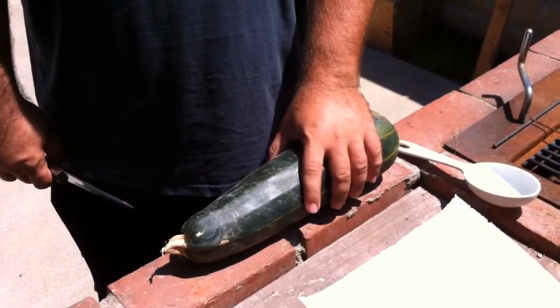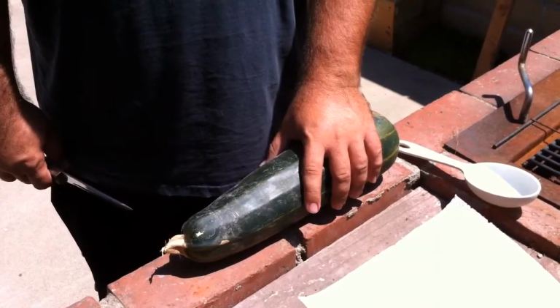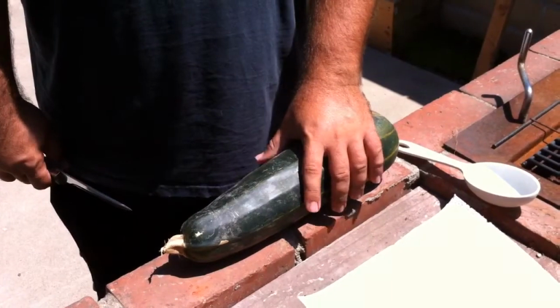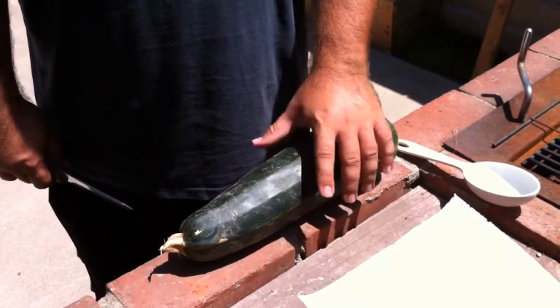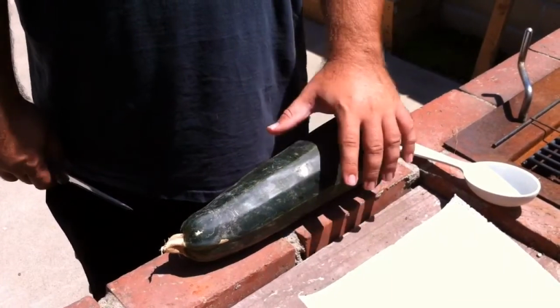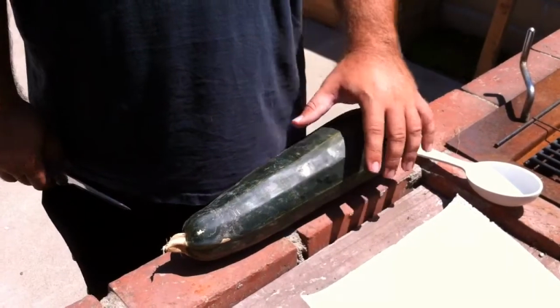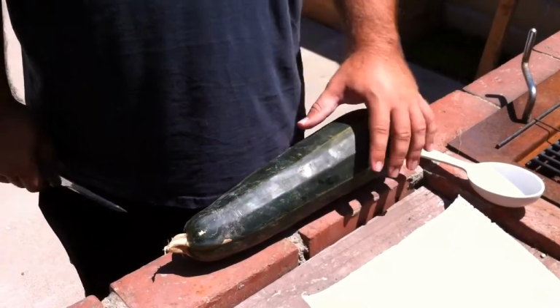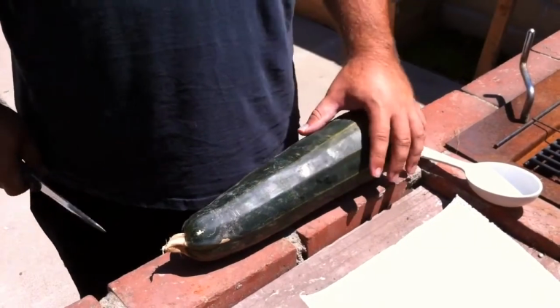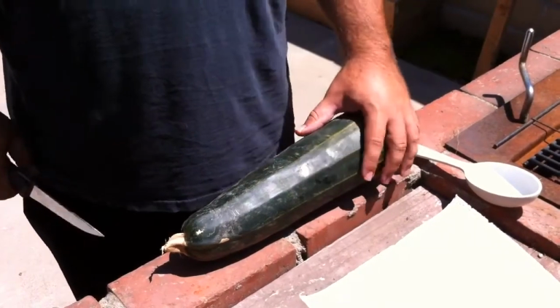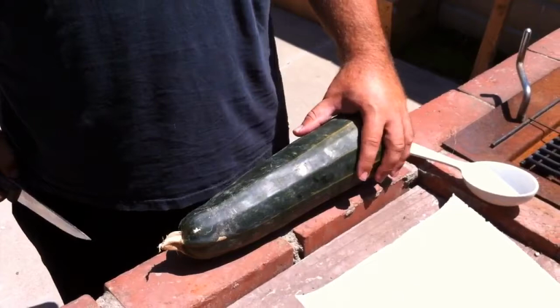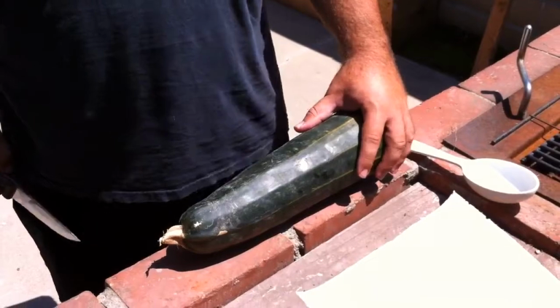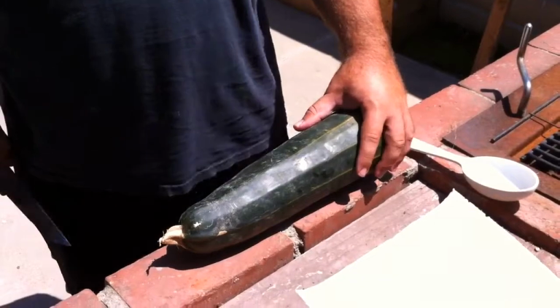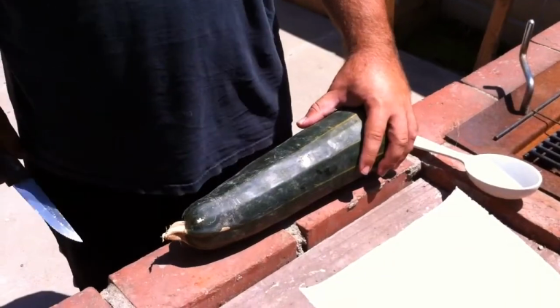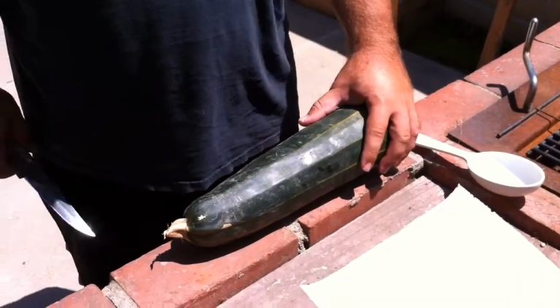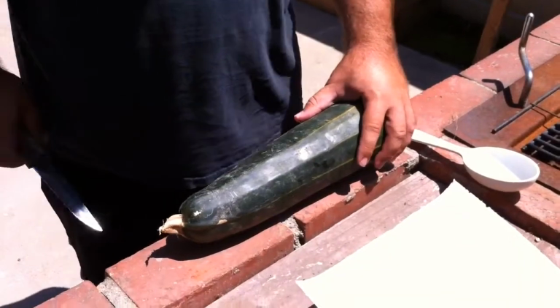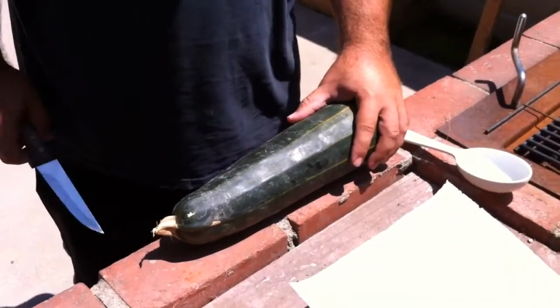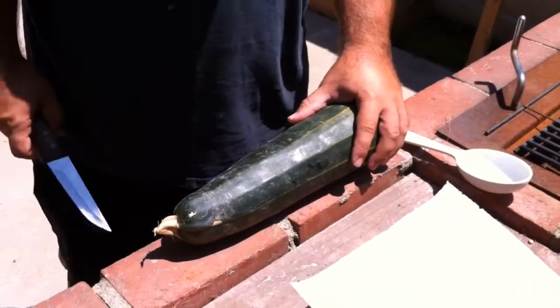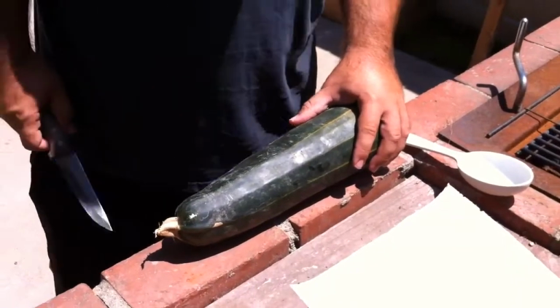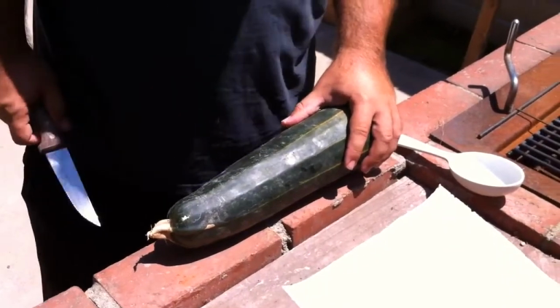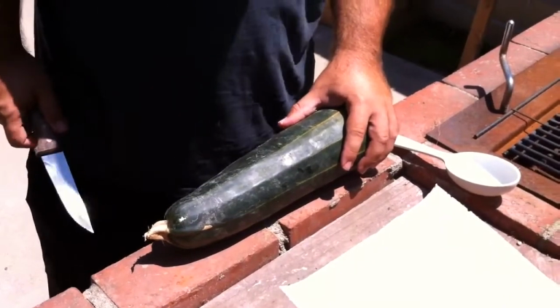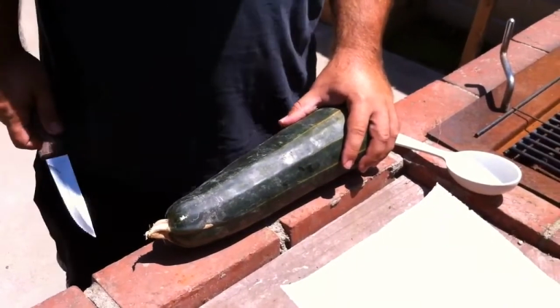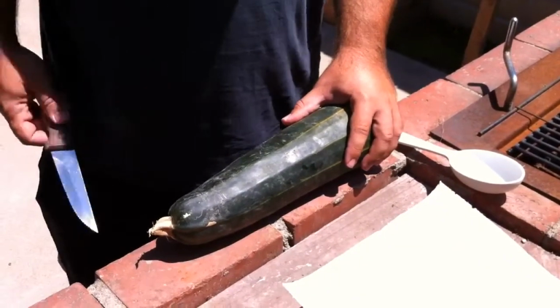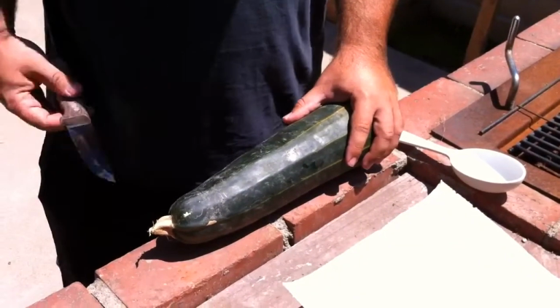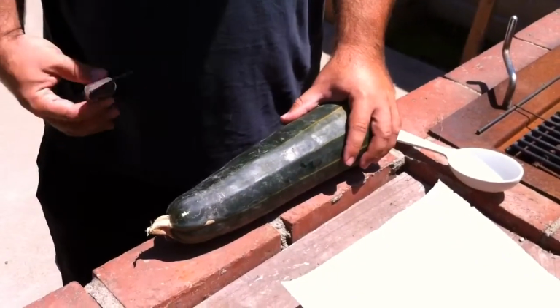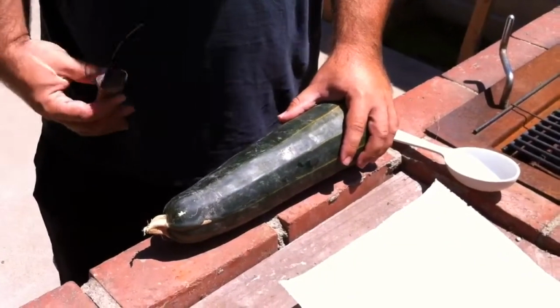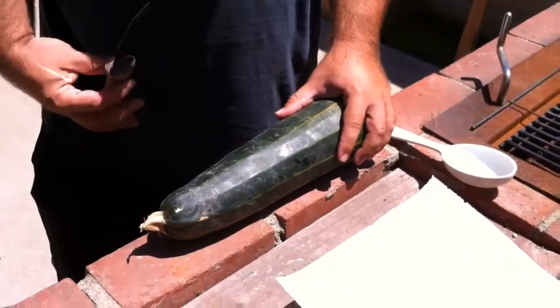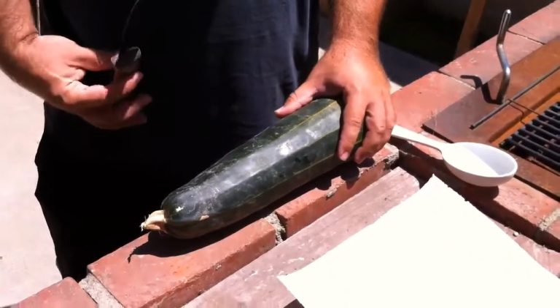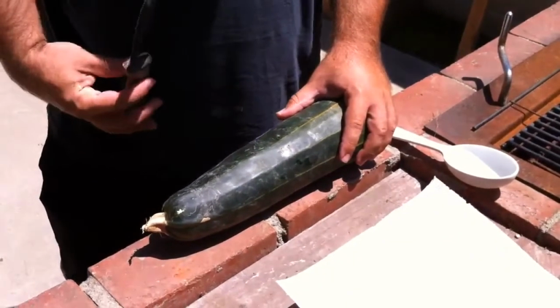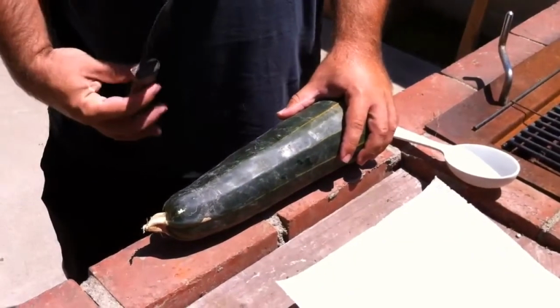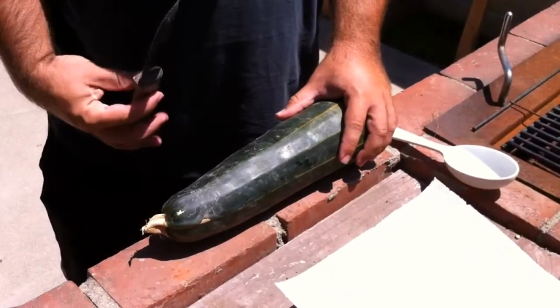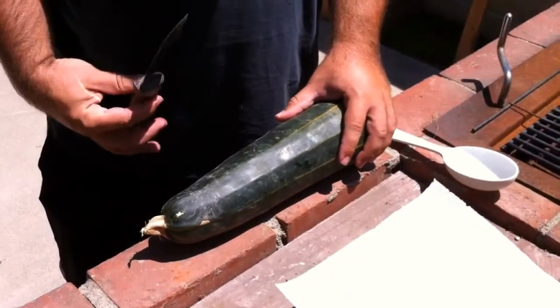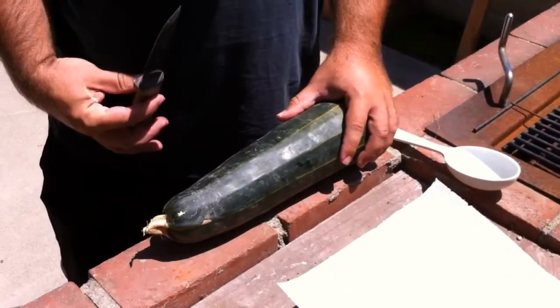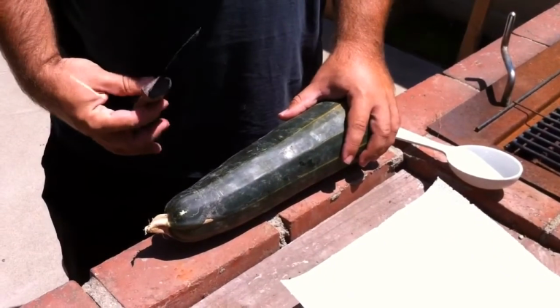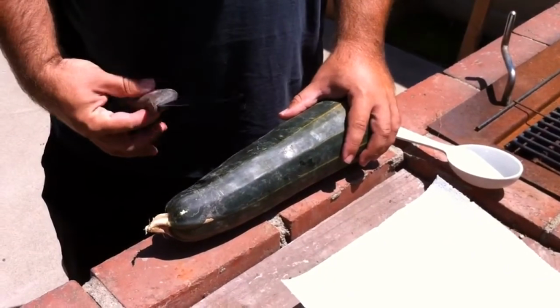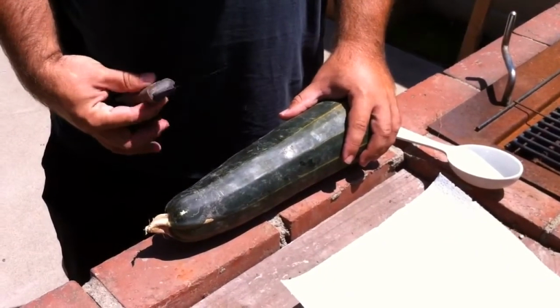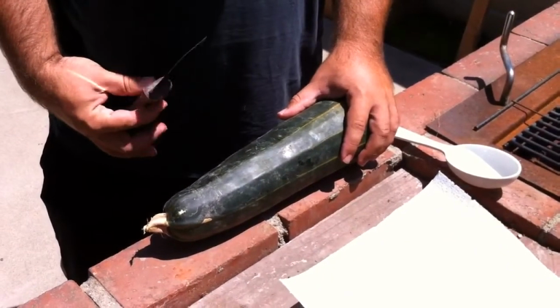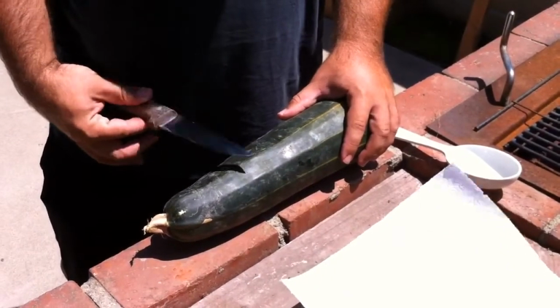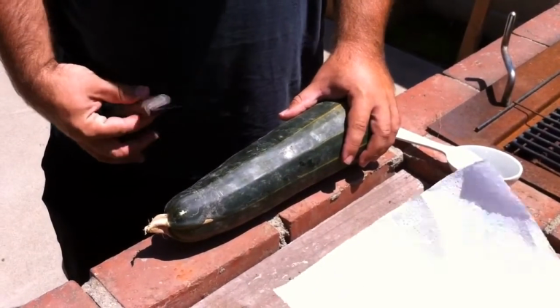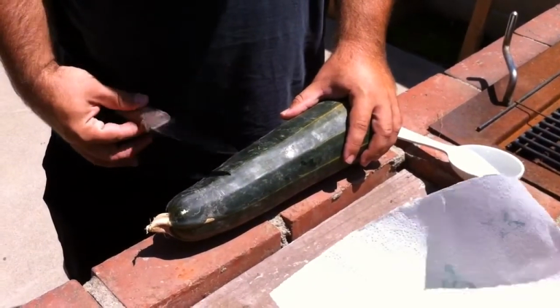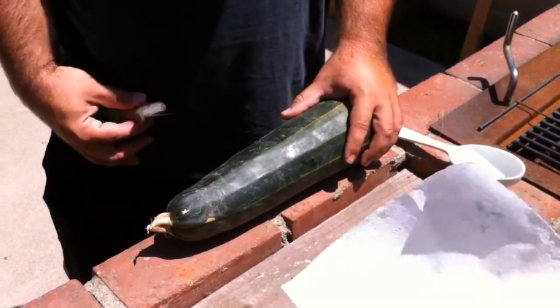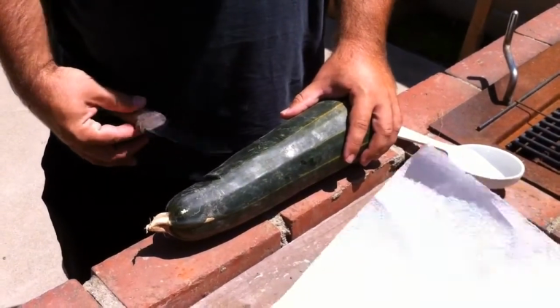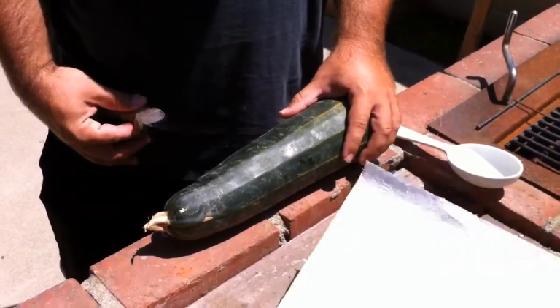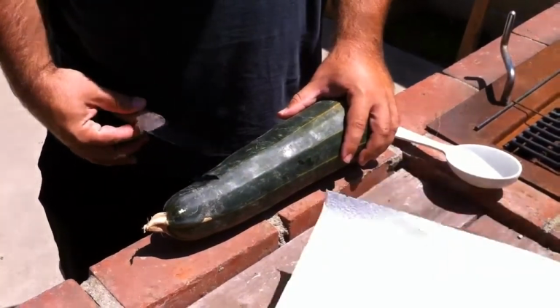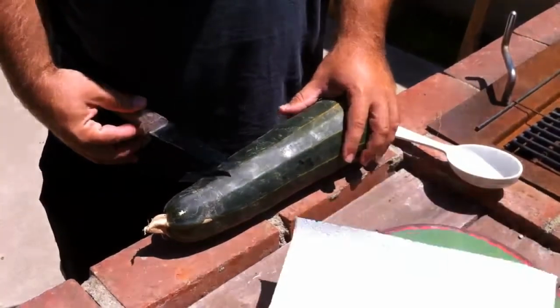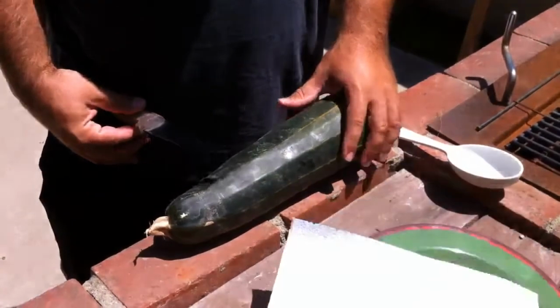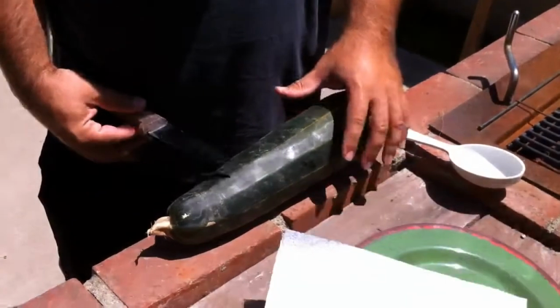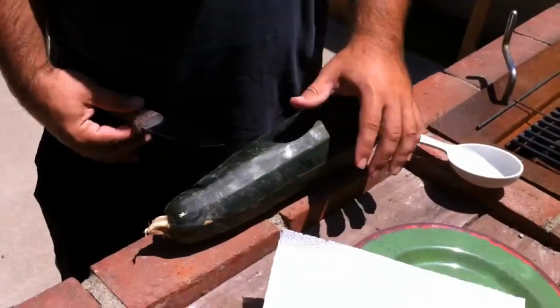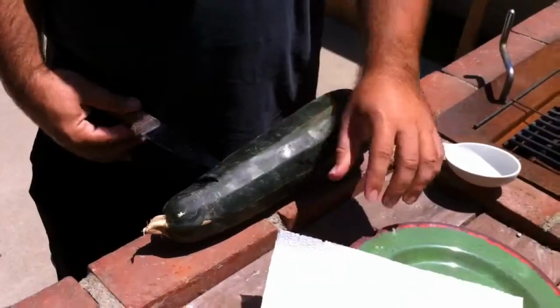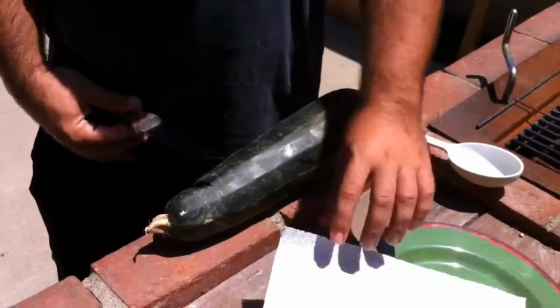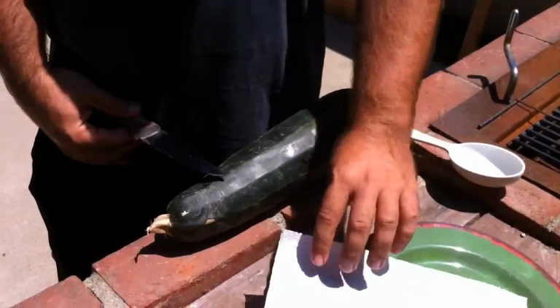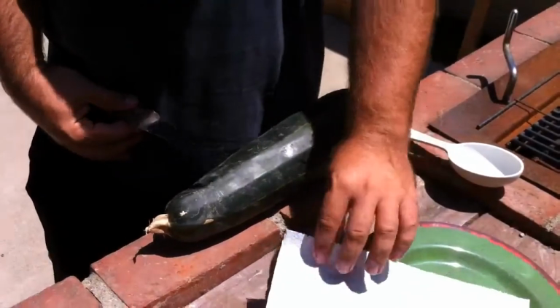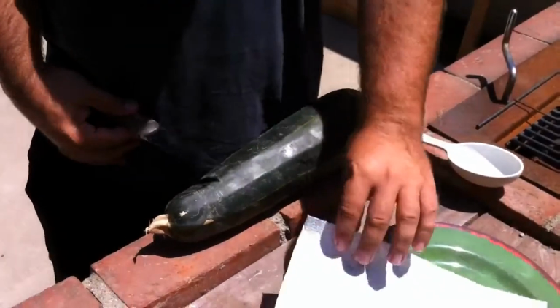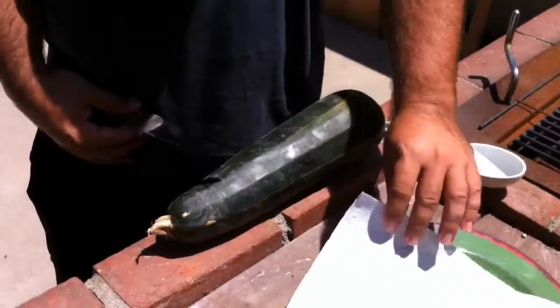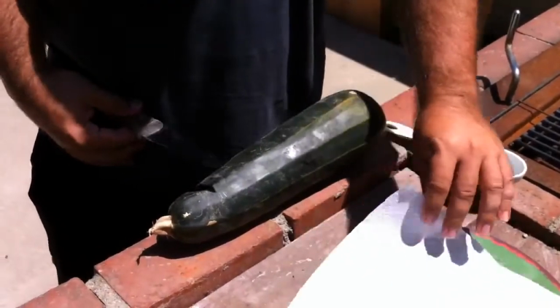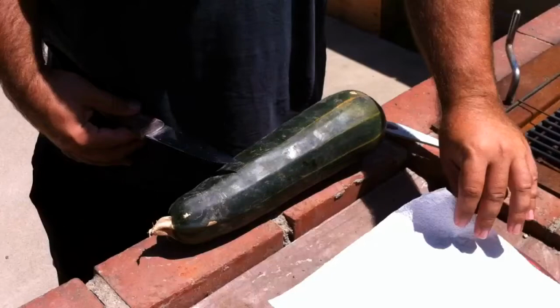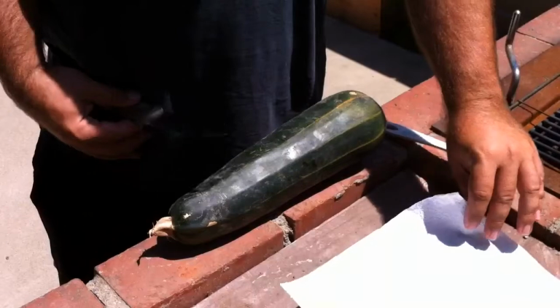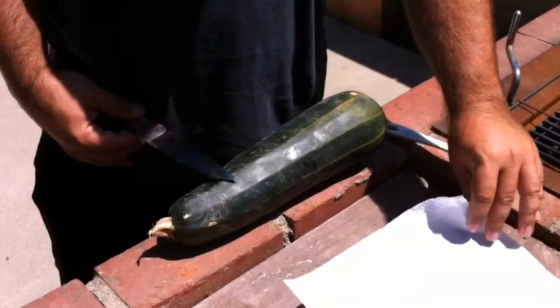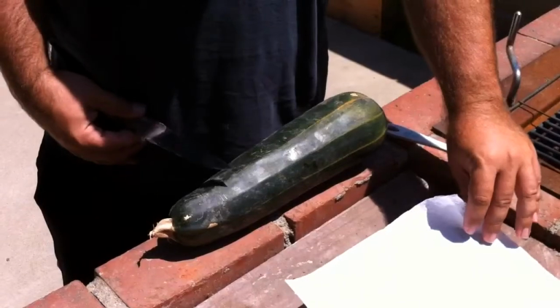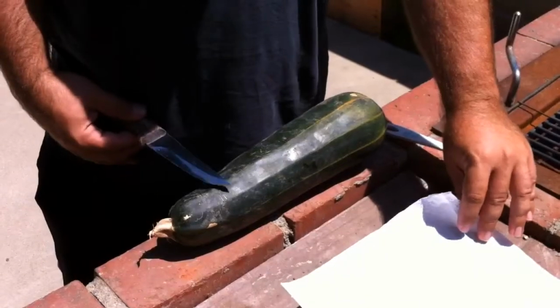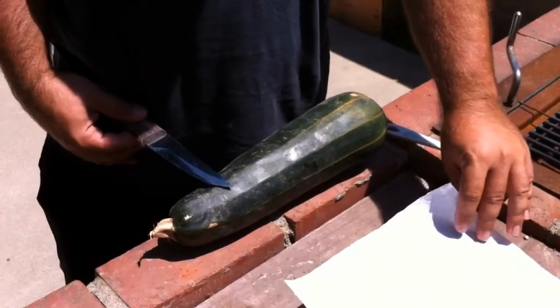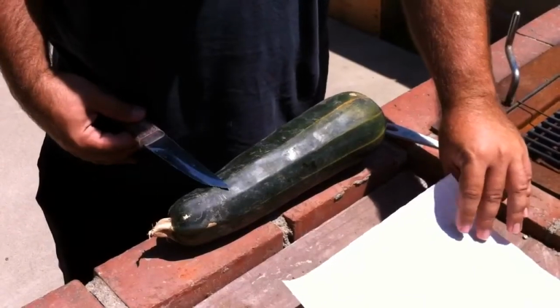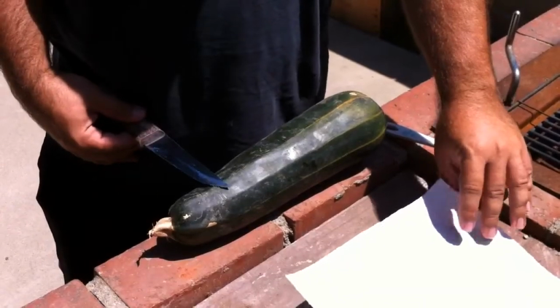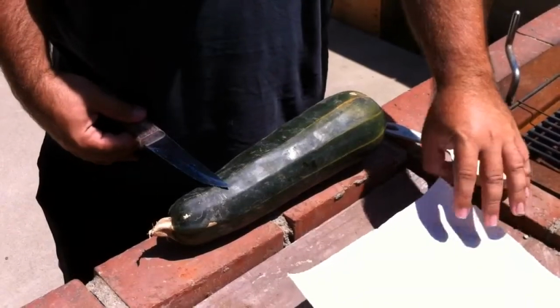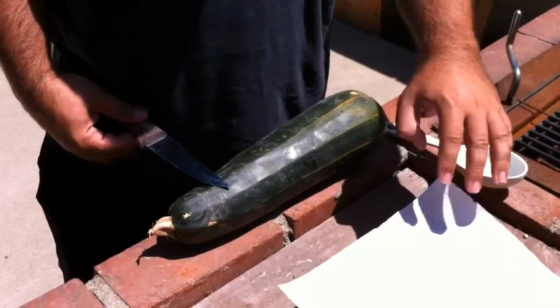Matt here, Home Farm Ideas, and today I'm gonna show you guys how to save zucchini seeds.